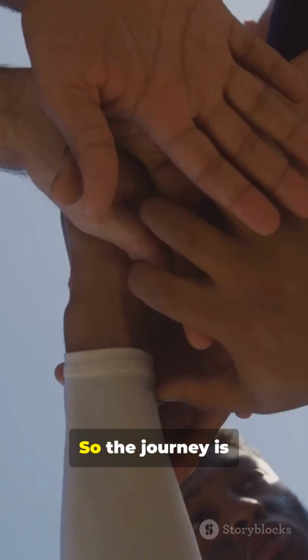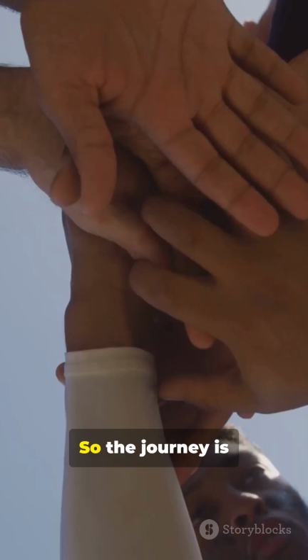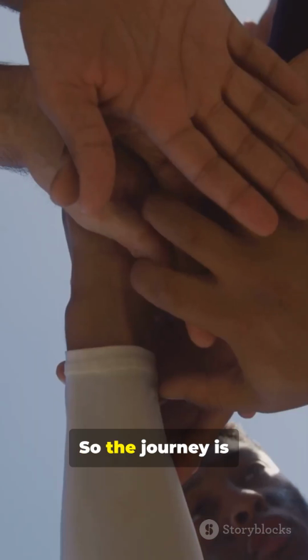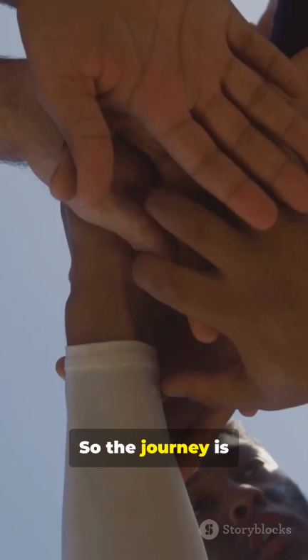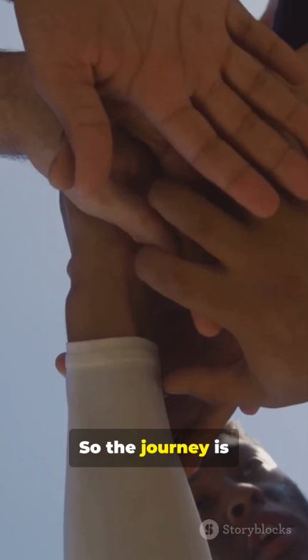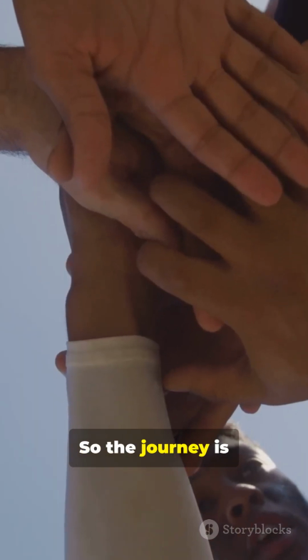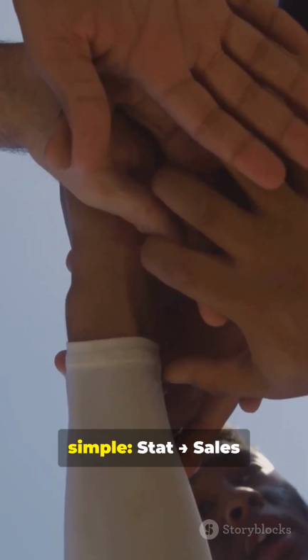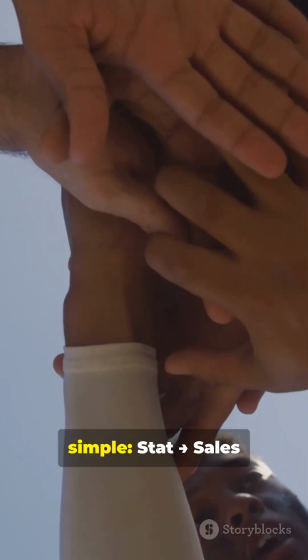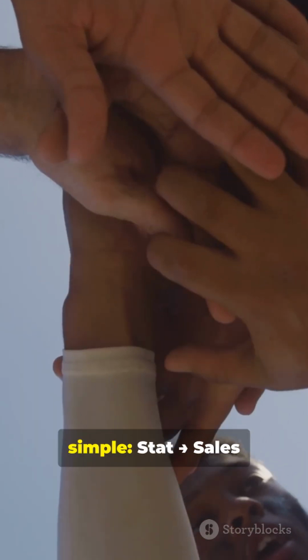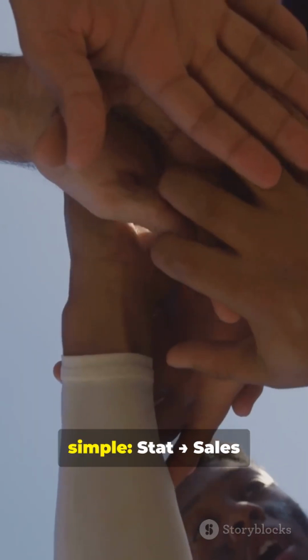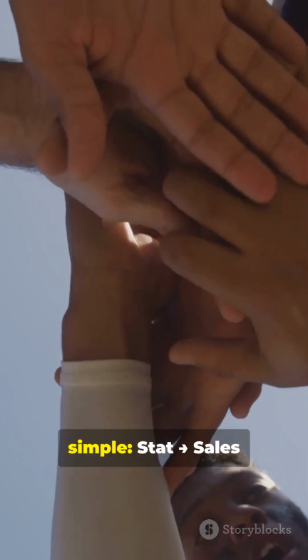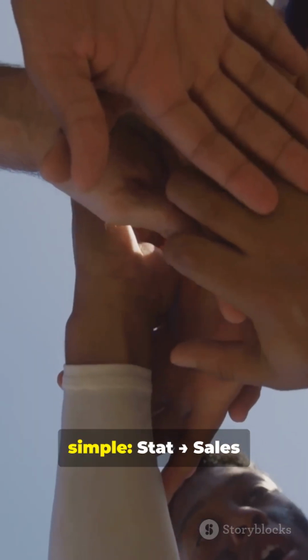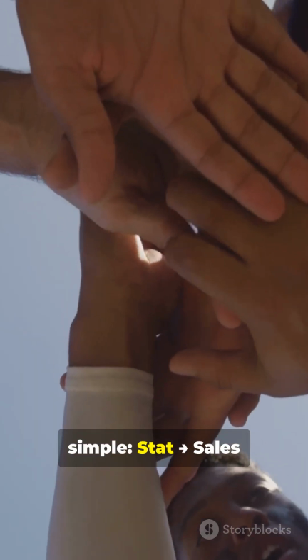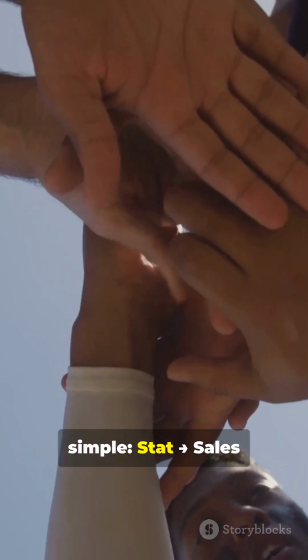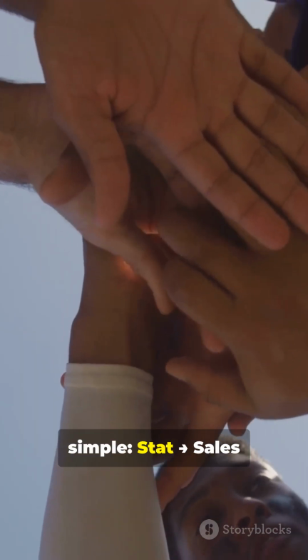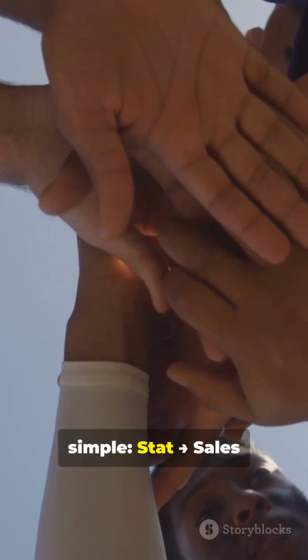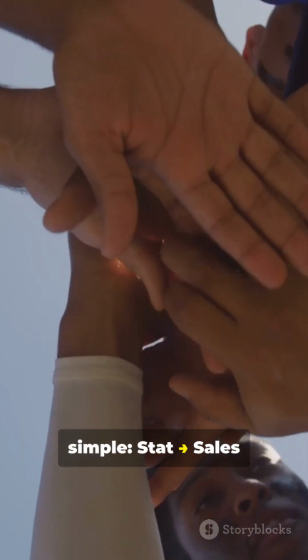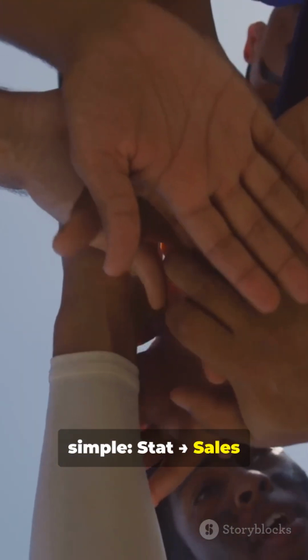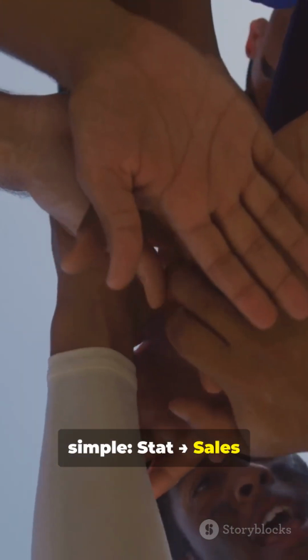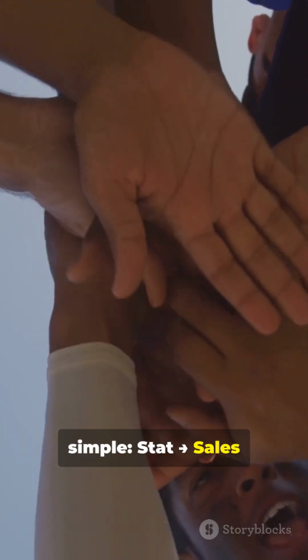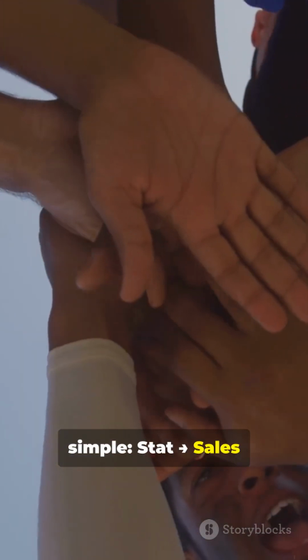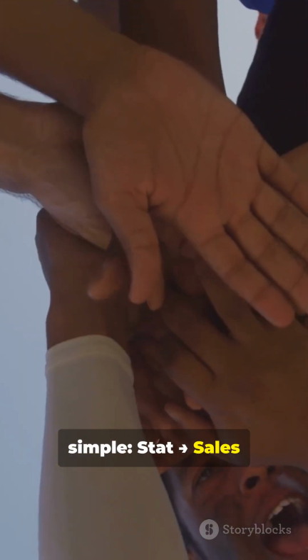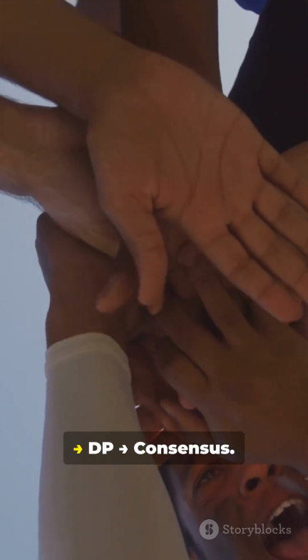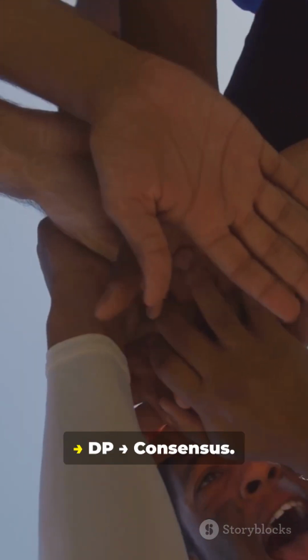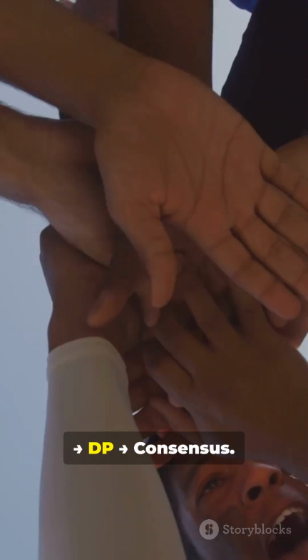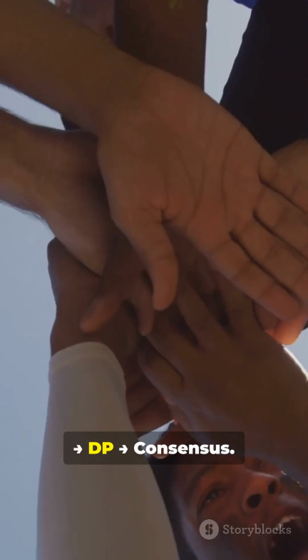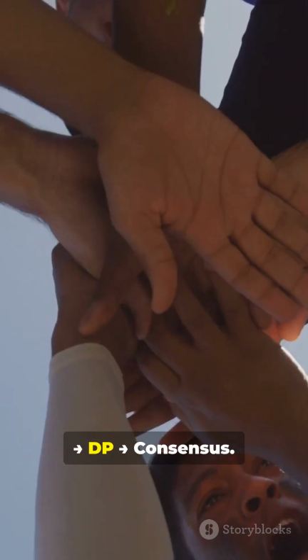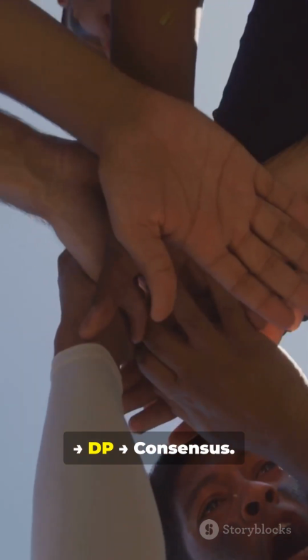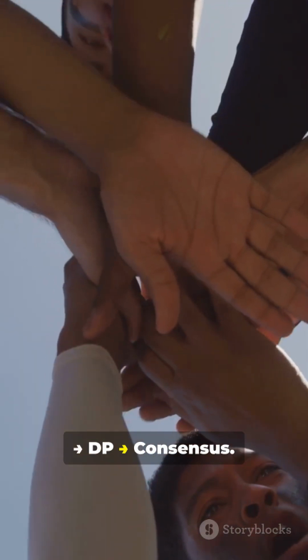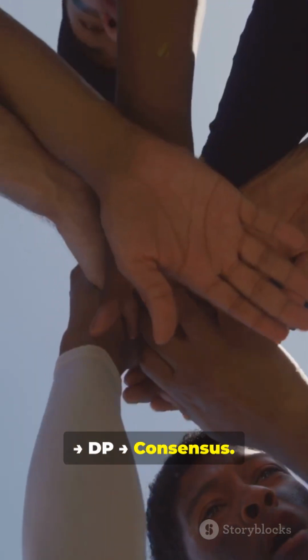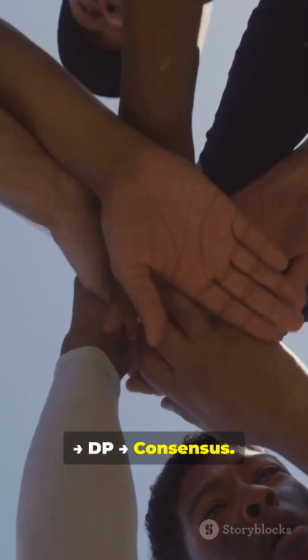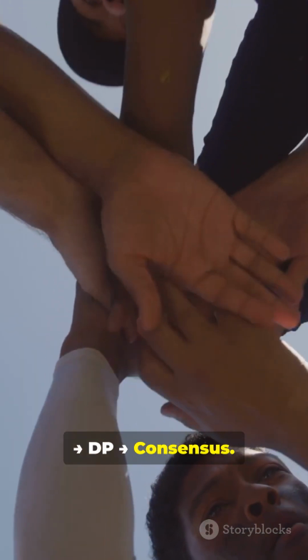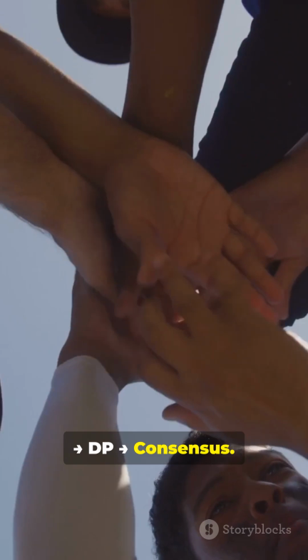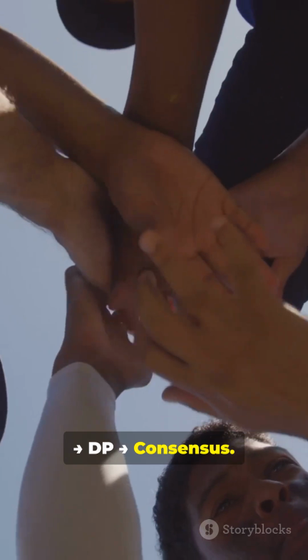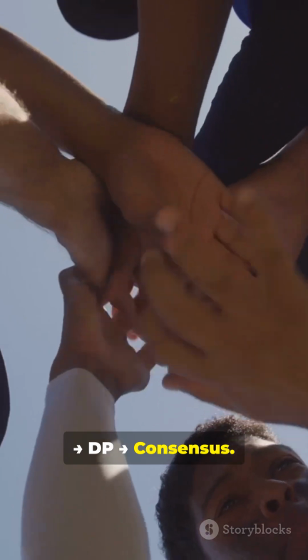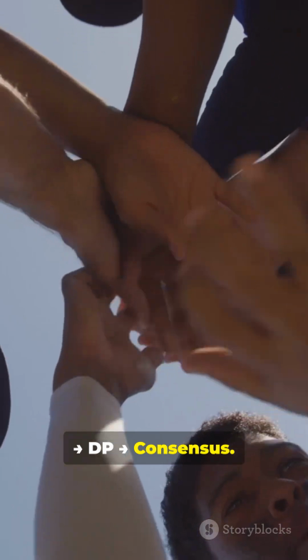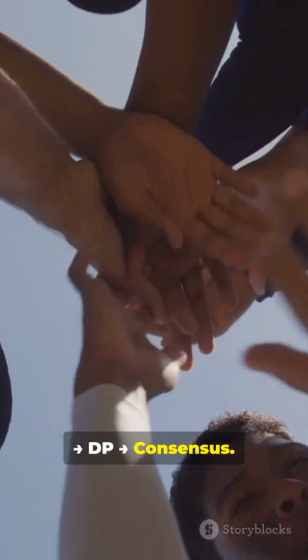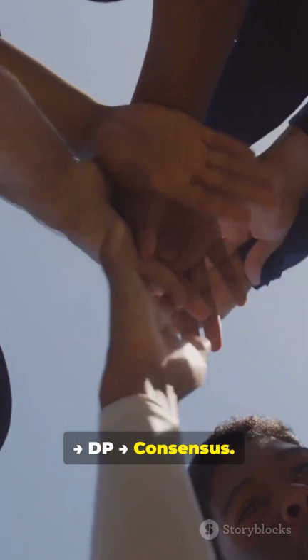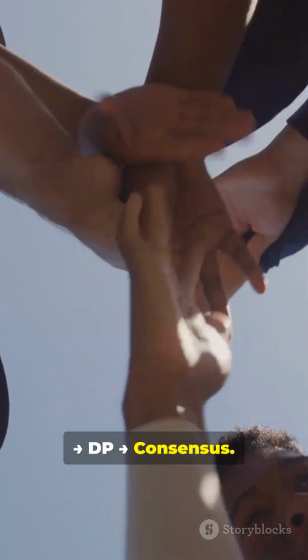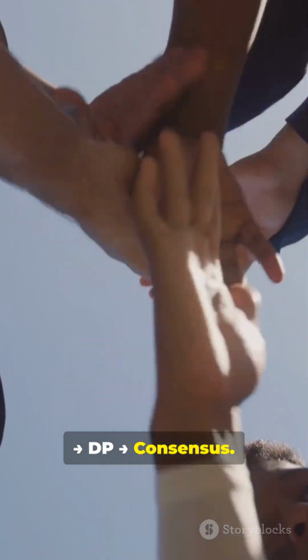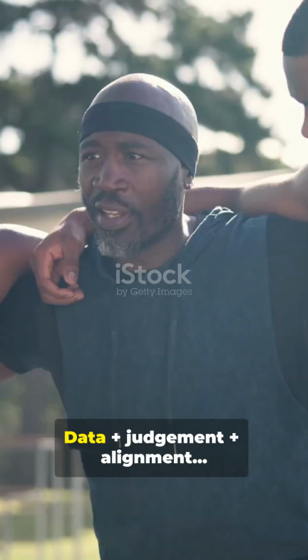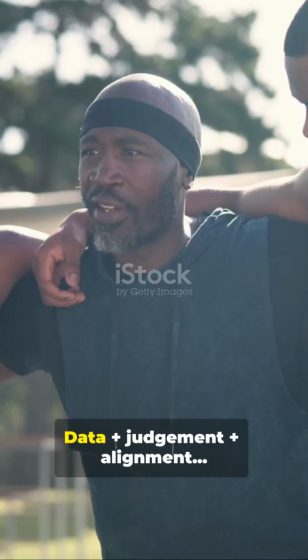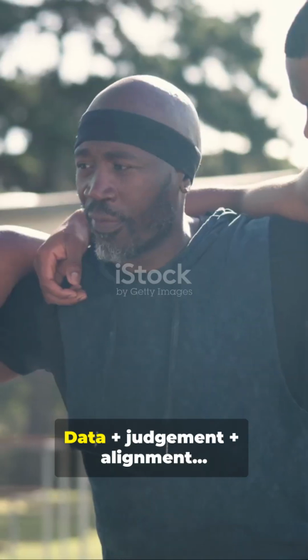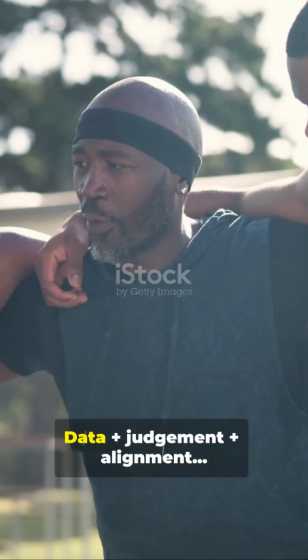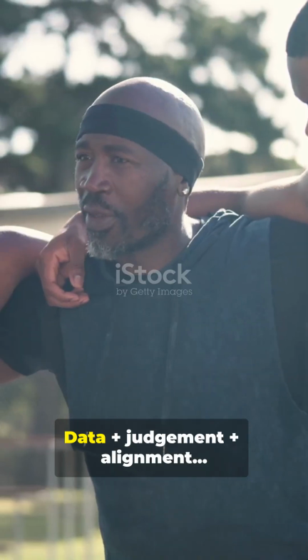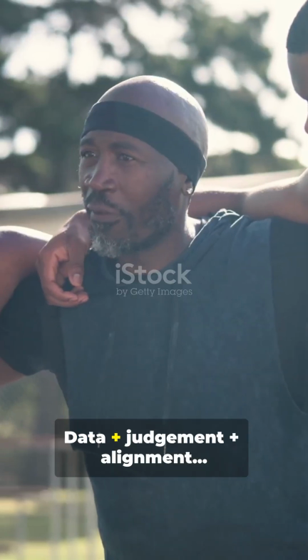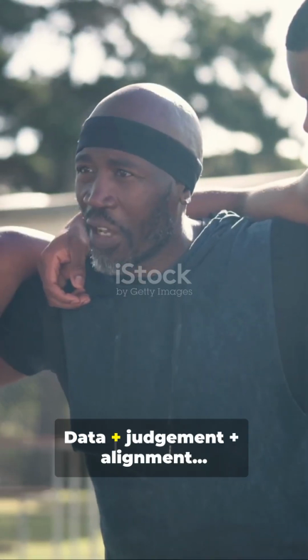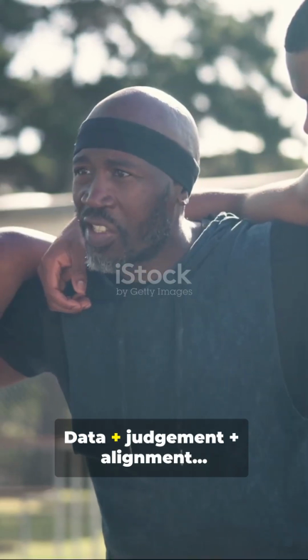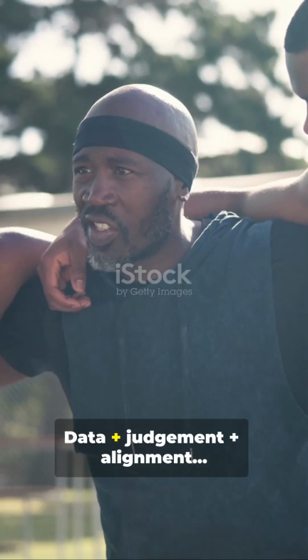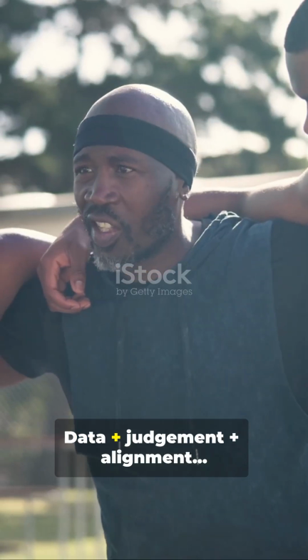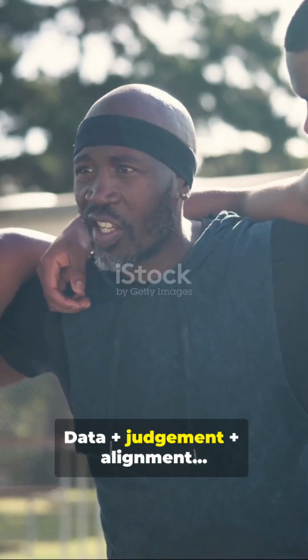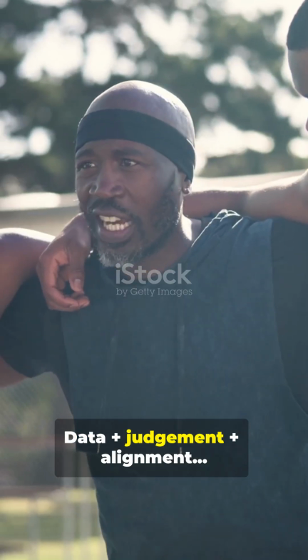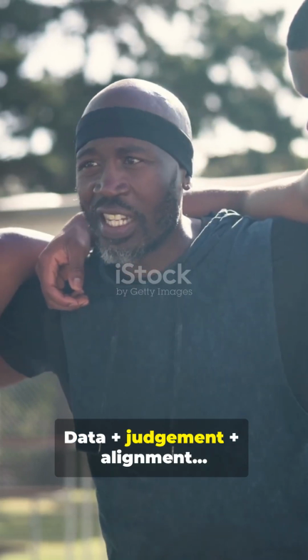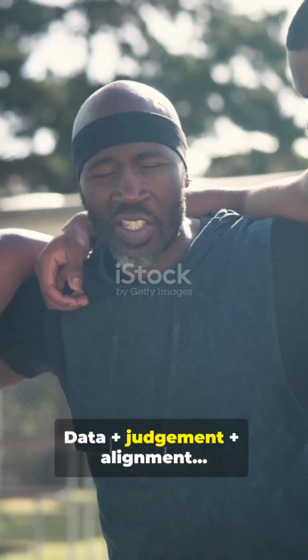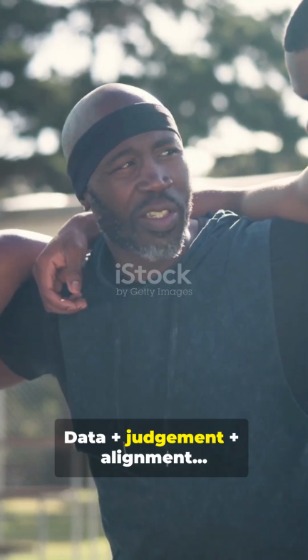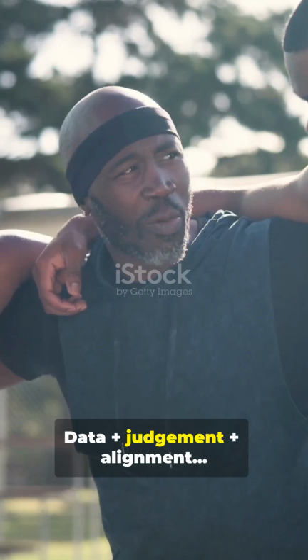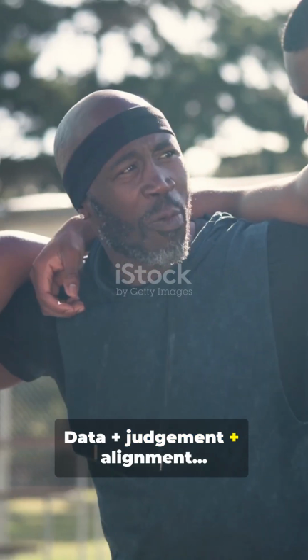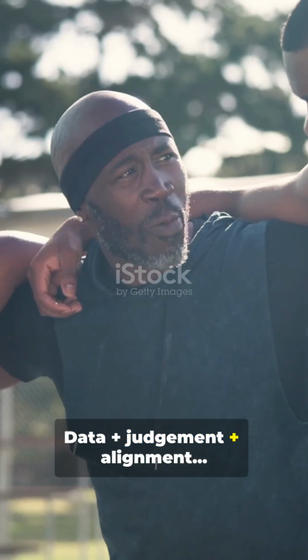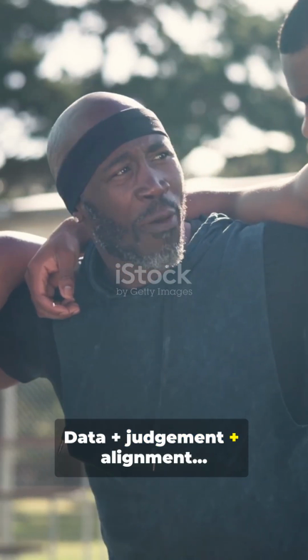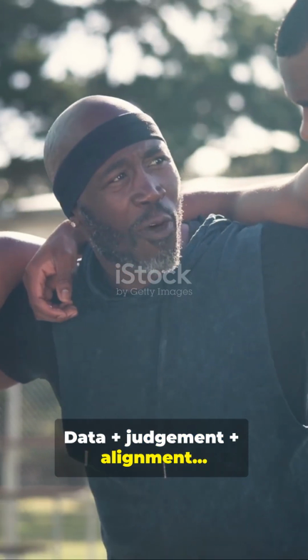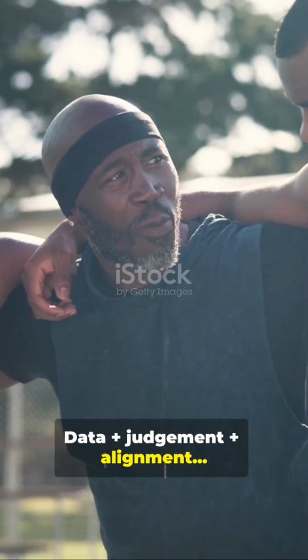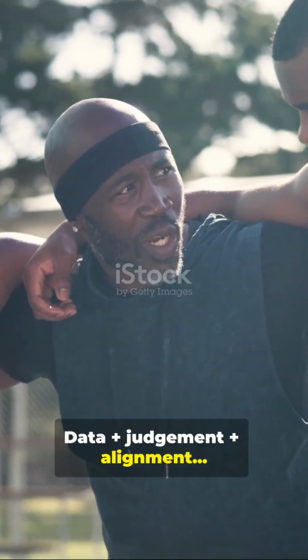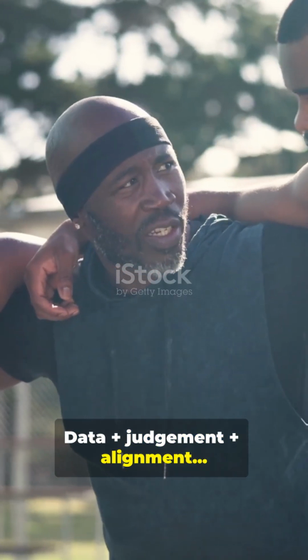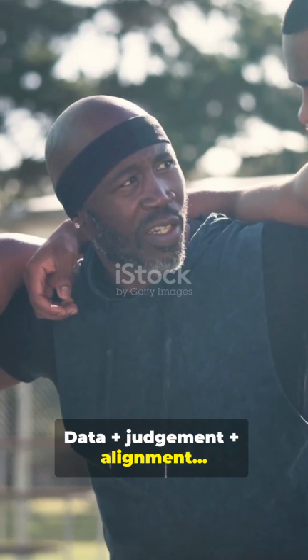So the journey is simple: Stat, sales, DP, consensus — data plus judgment plus alignment, just like cricket planning.